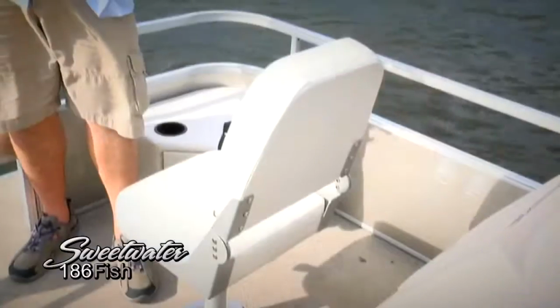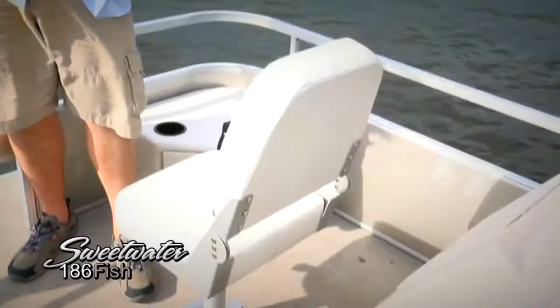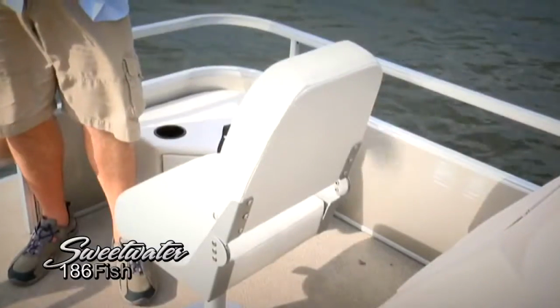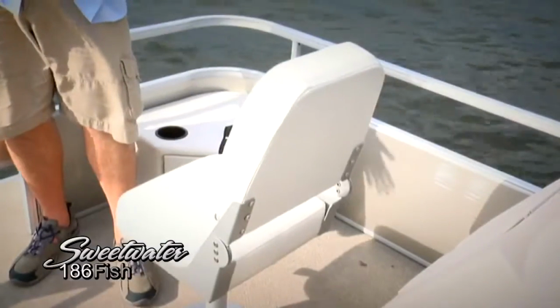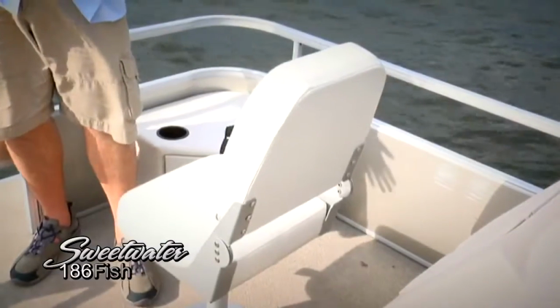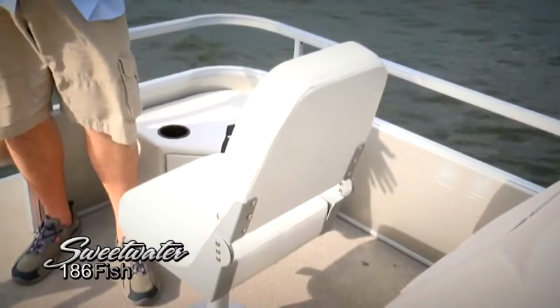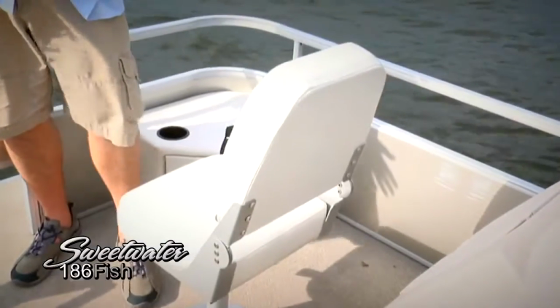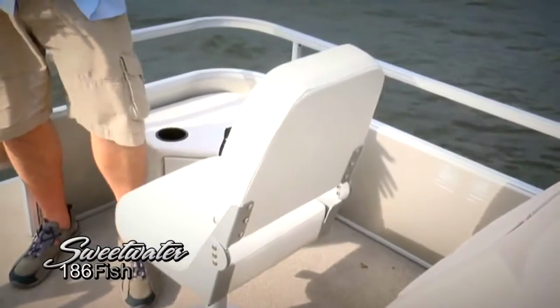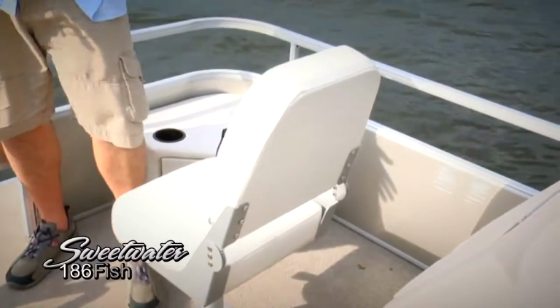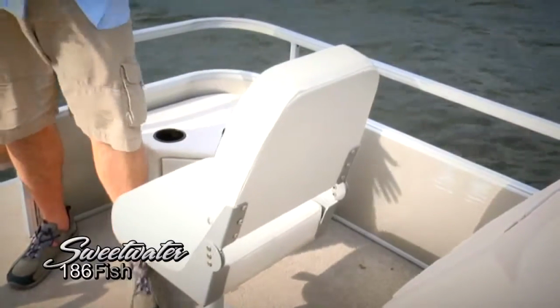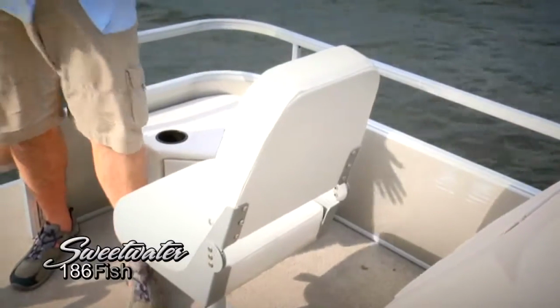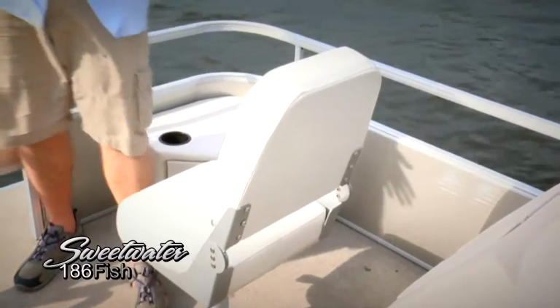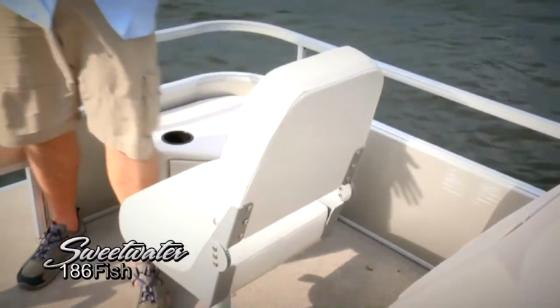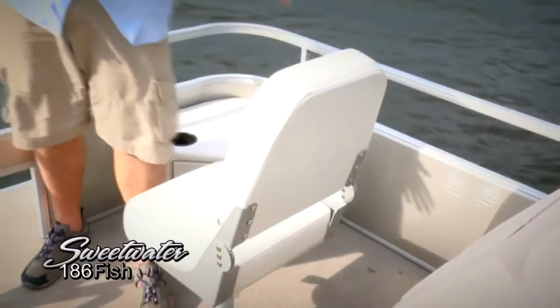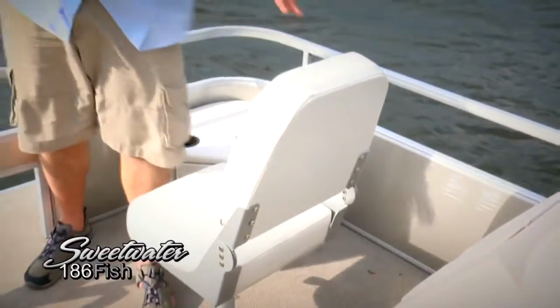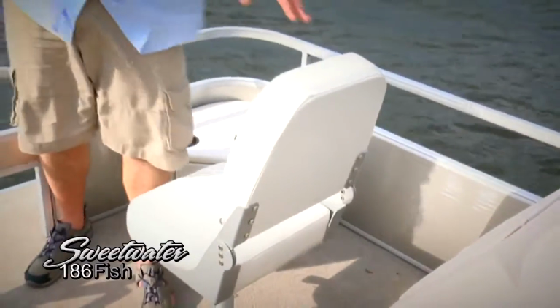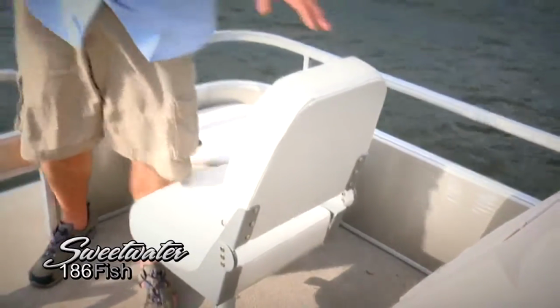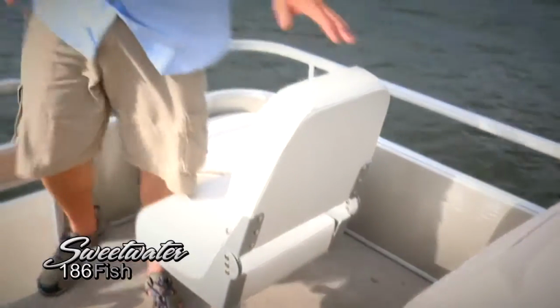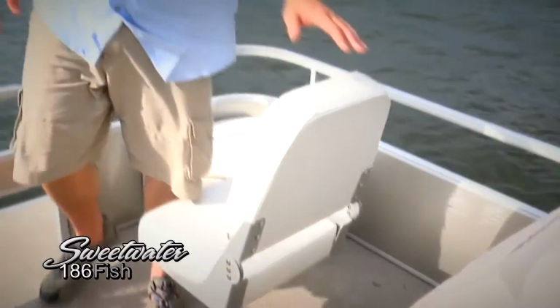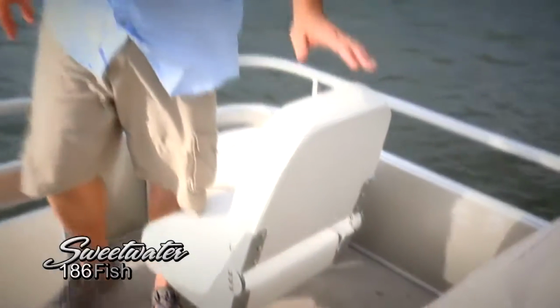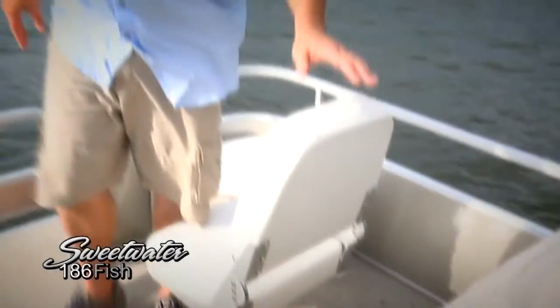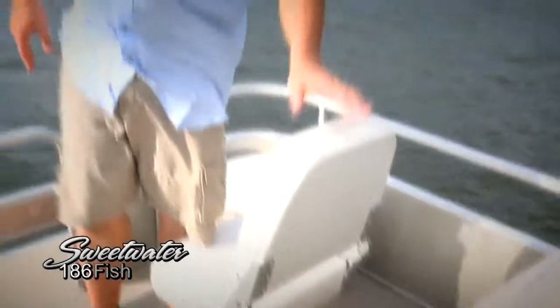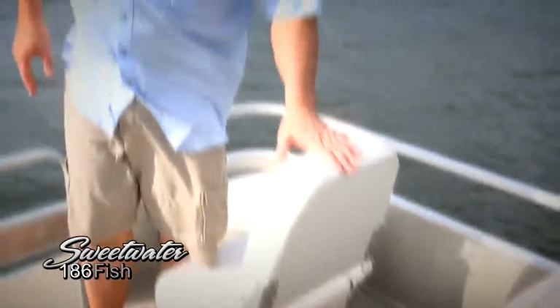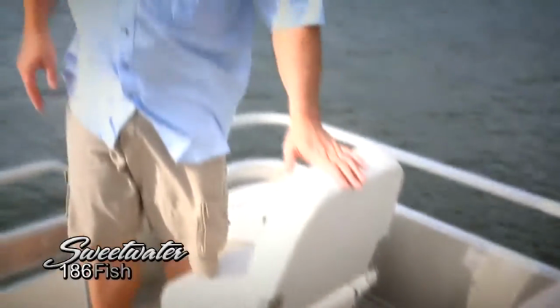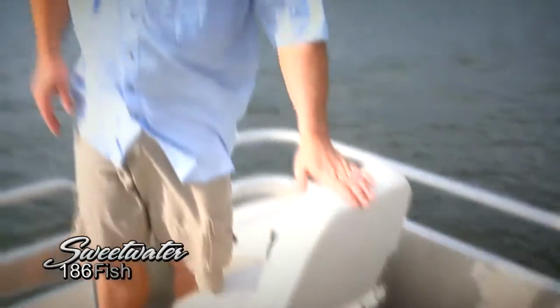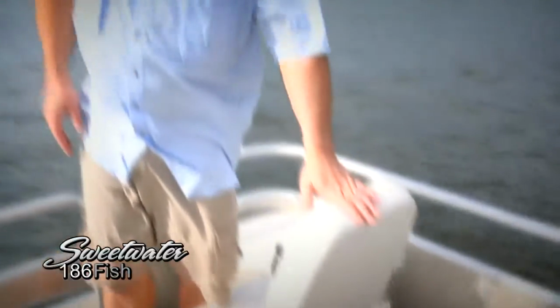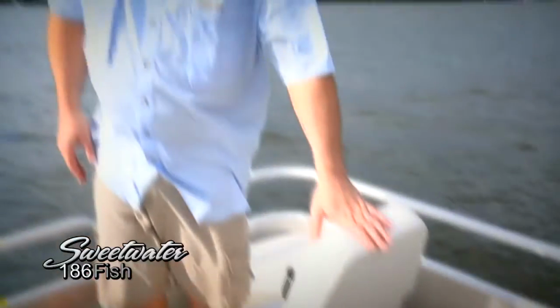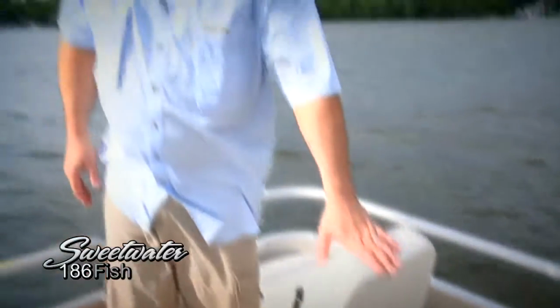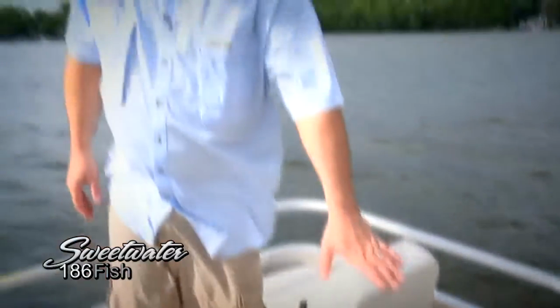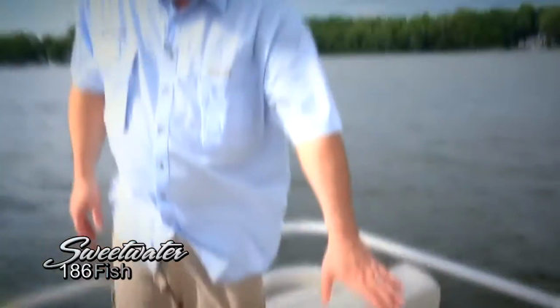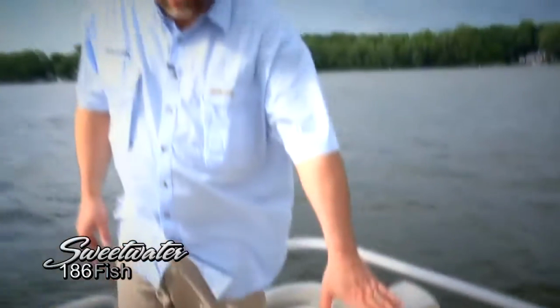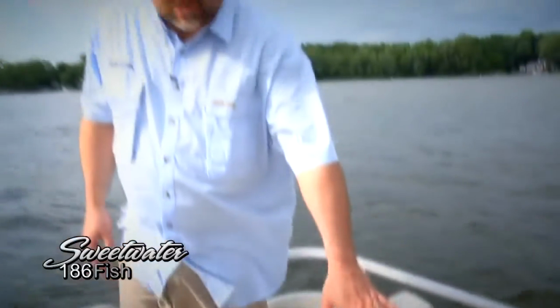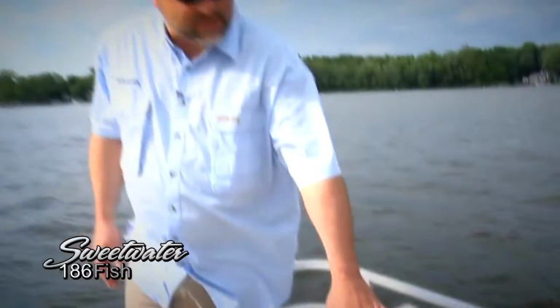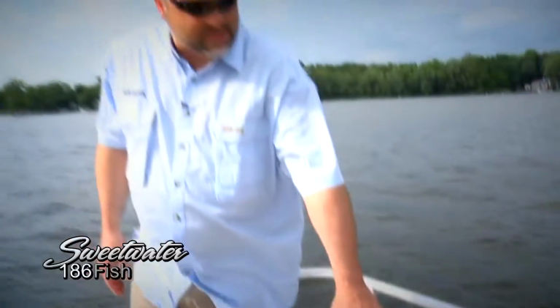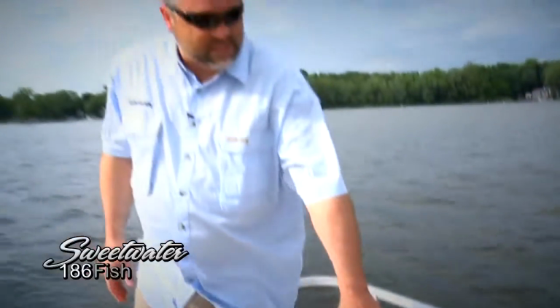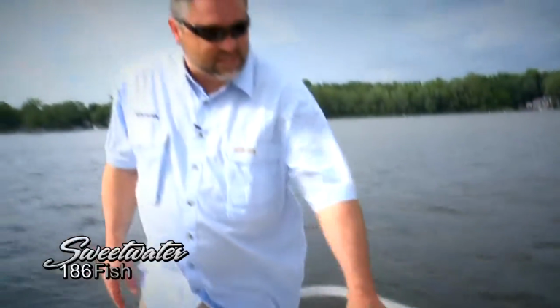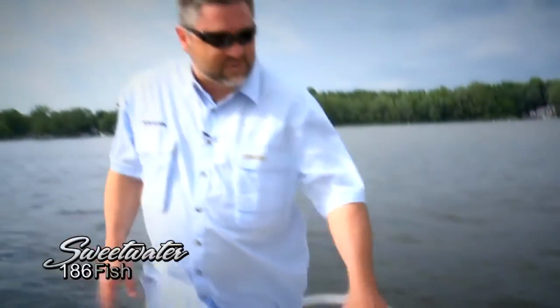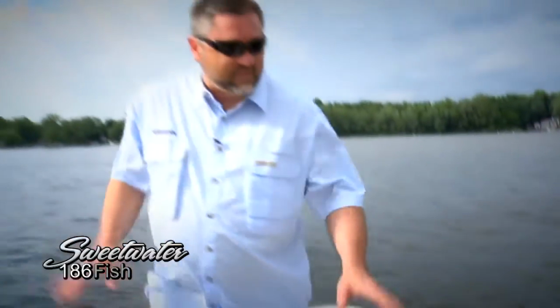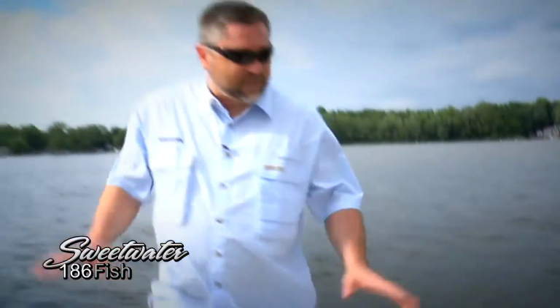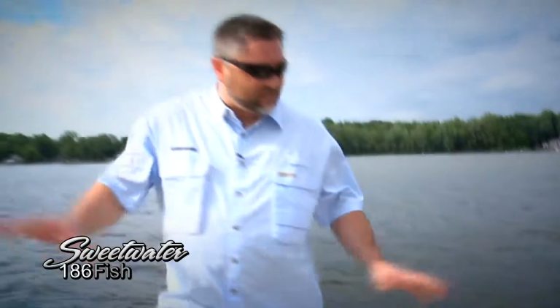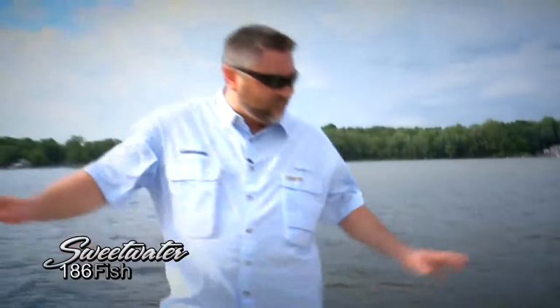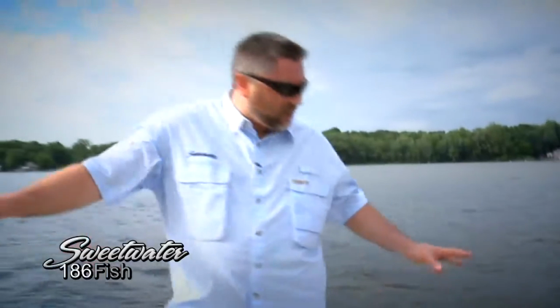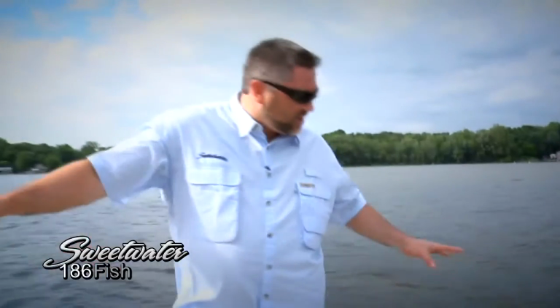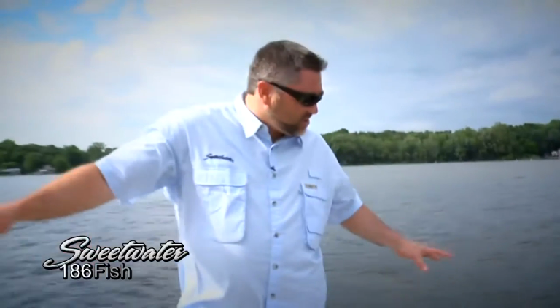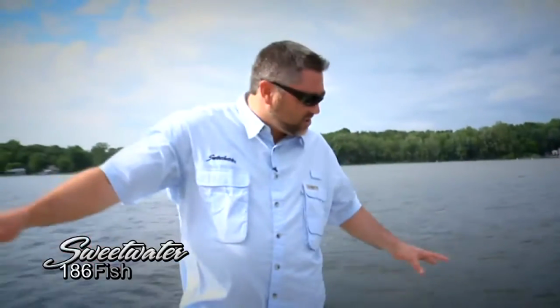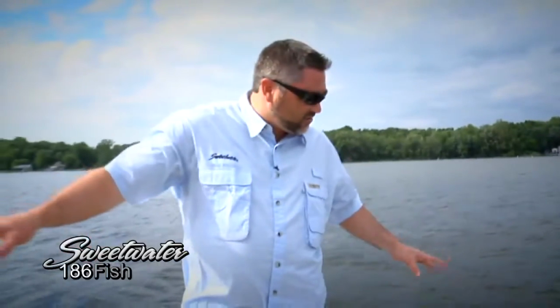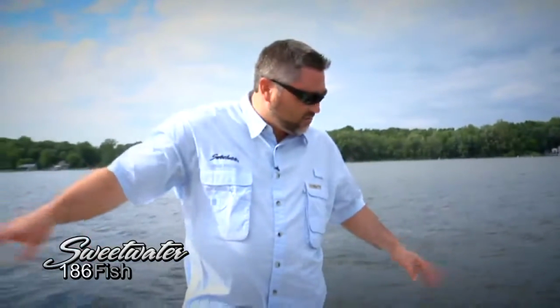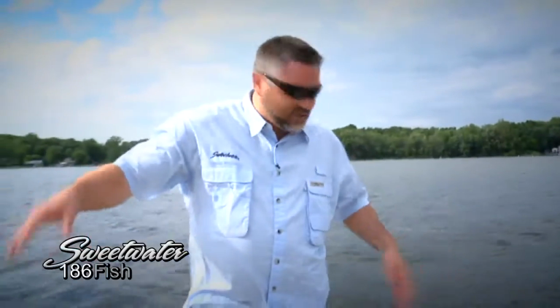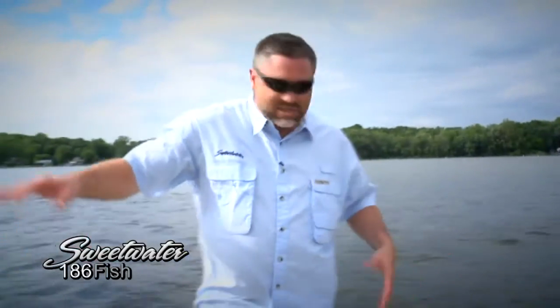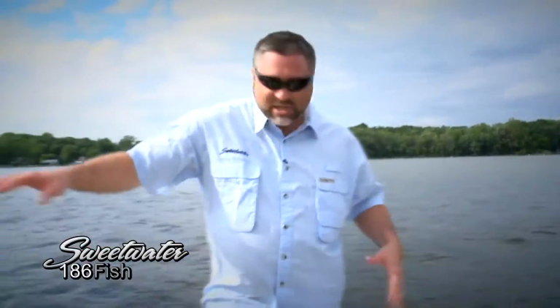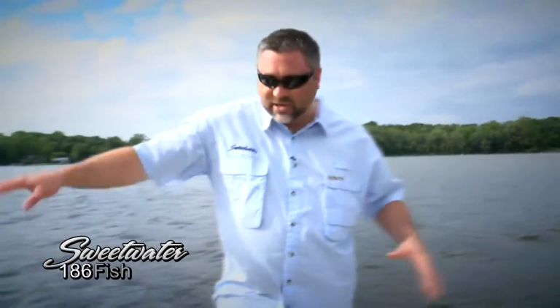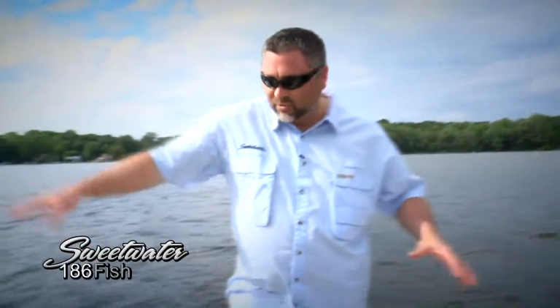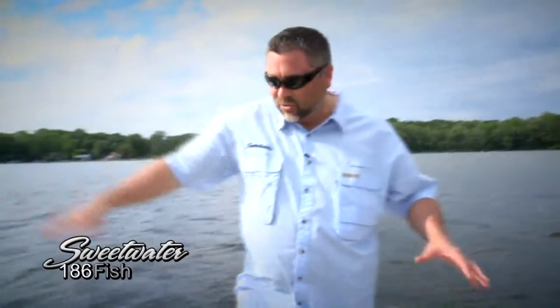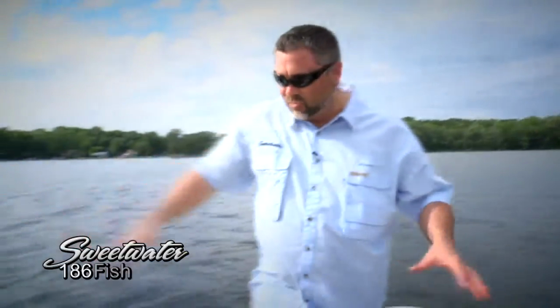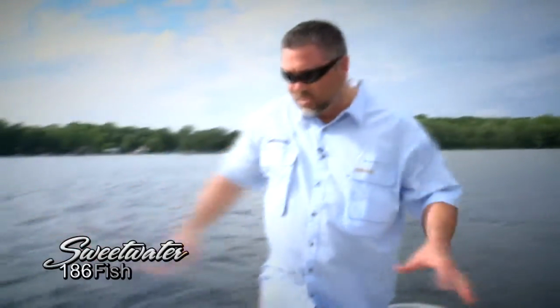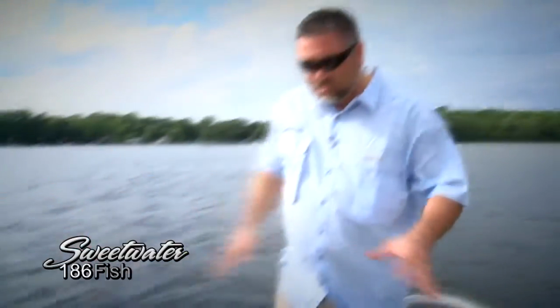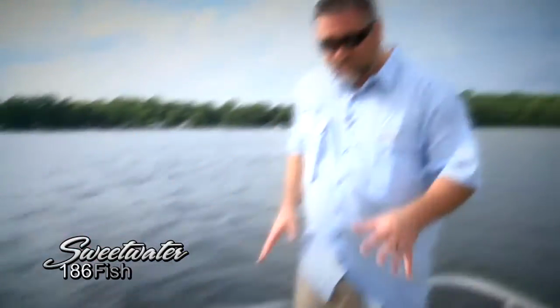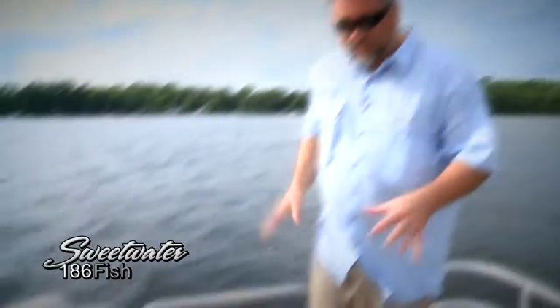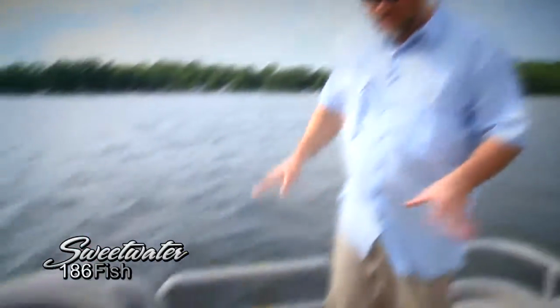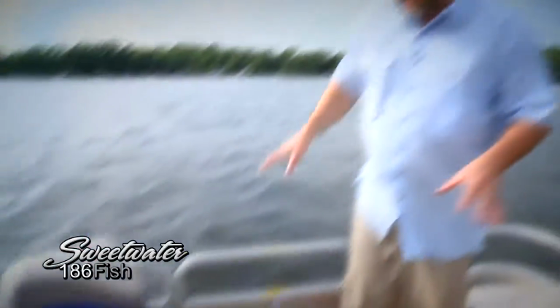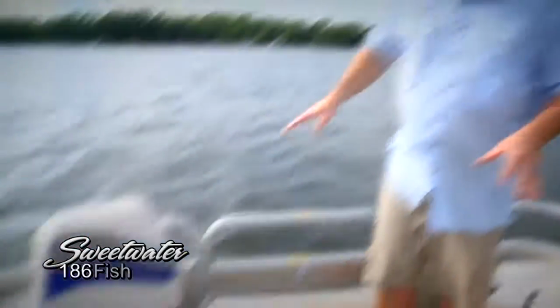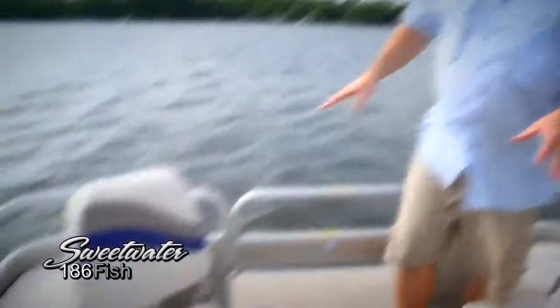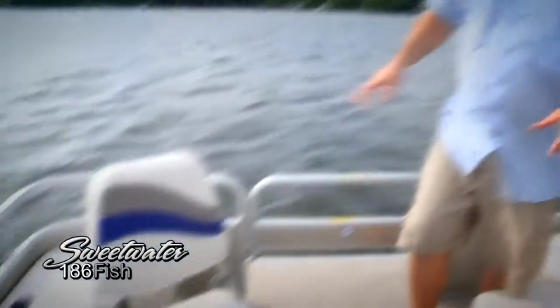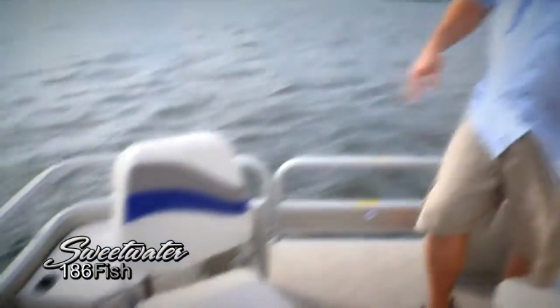This boat is part of the fishing series, so you've got two nice pedestal seats that make it very easy to fish, with a lot of room to move around the boat.